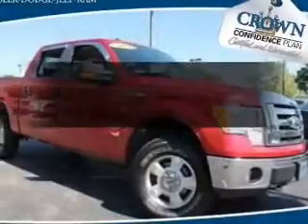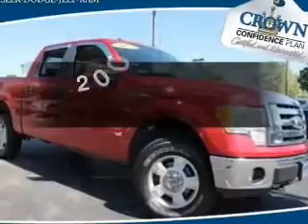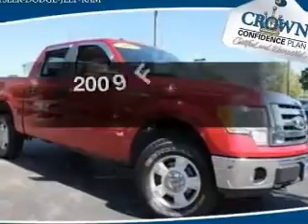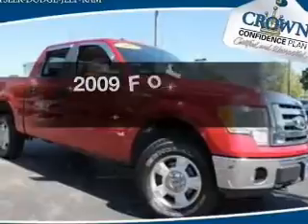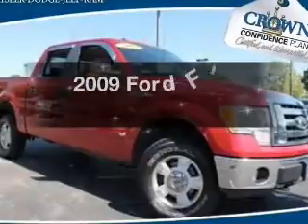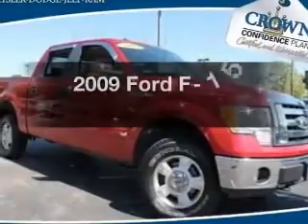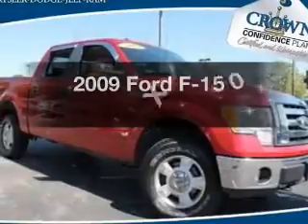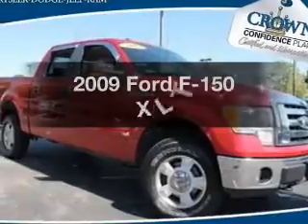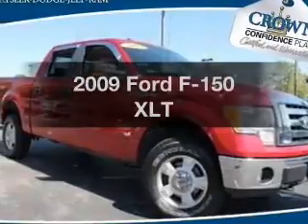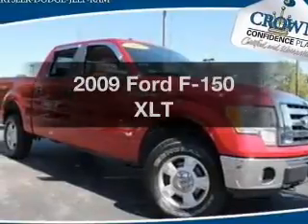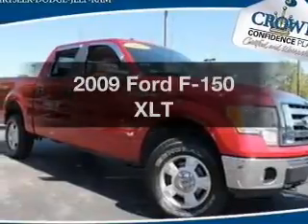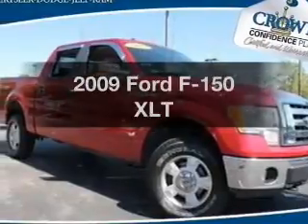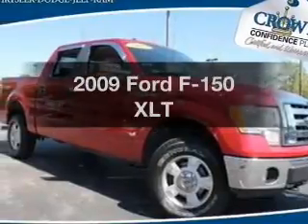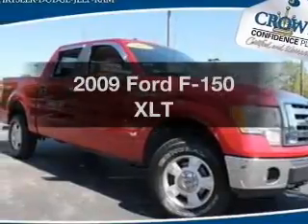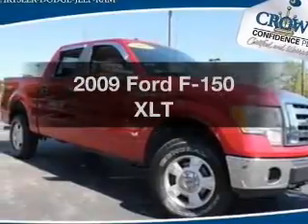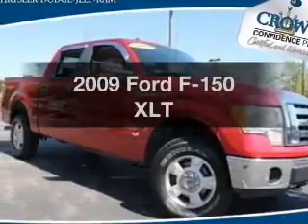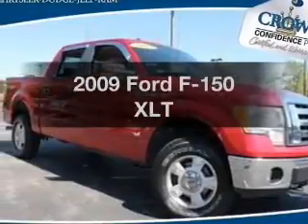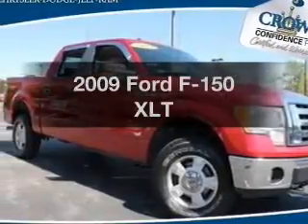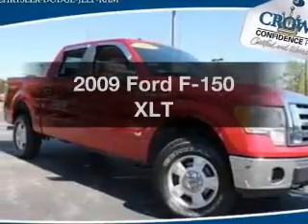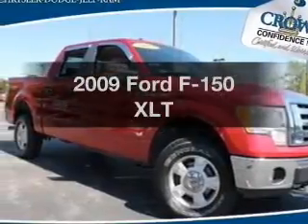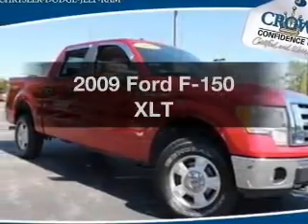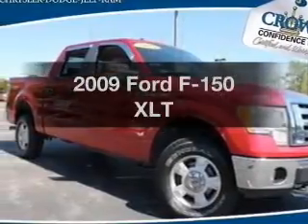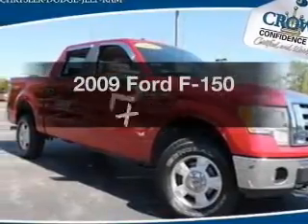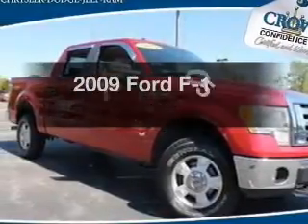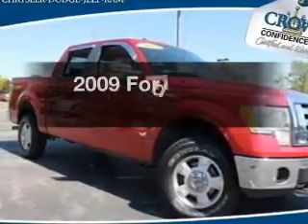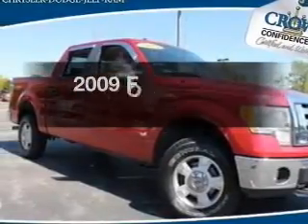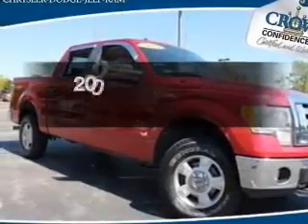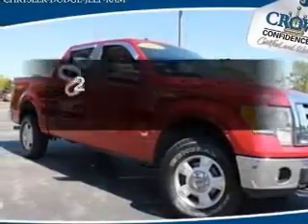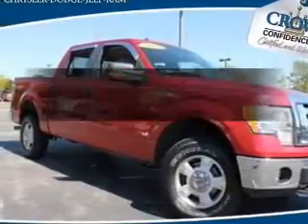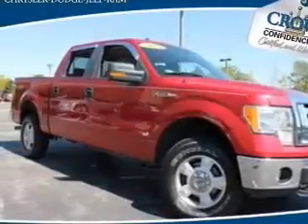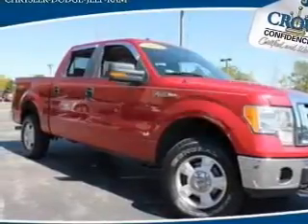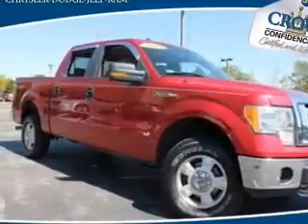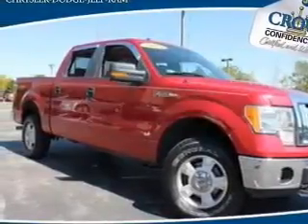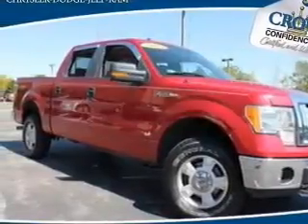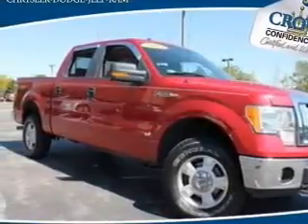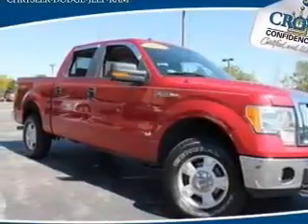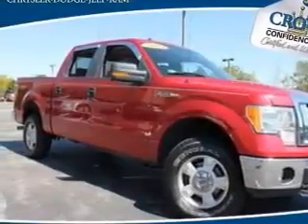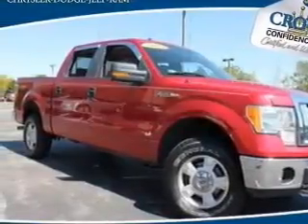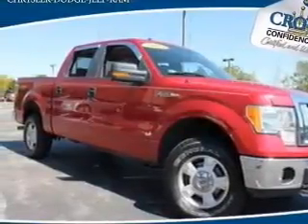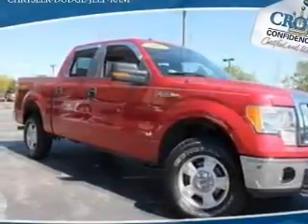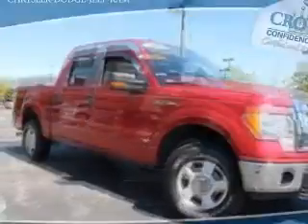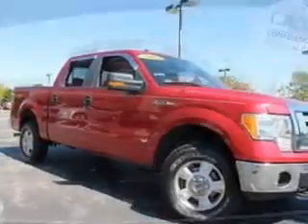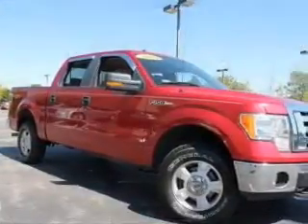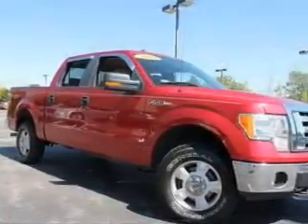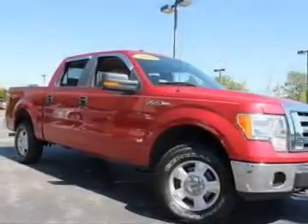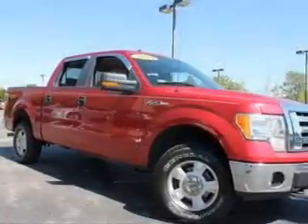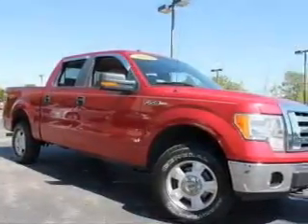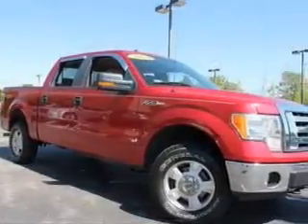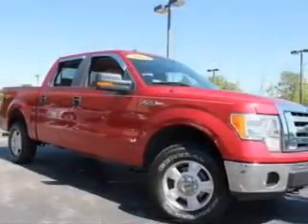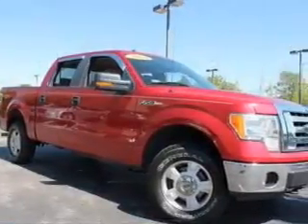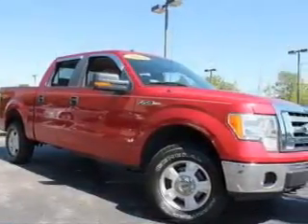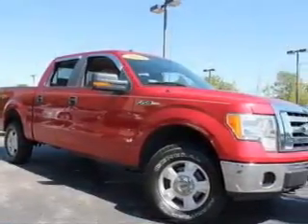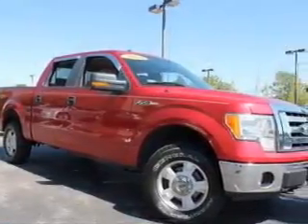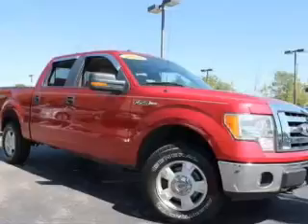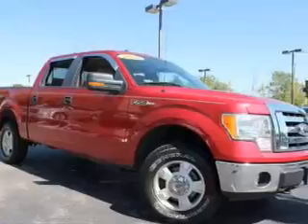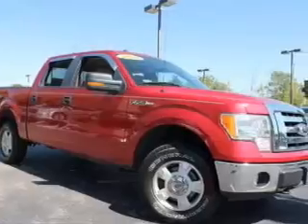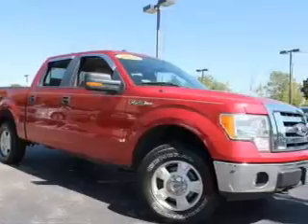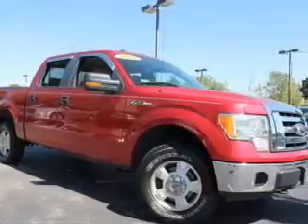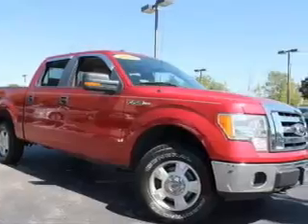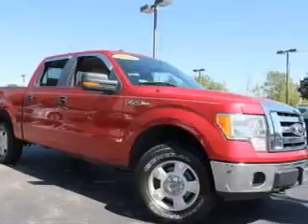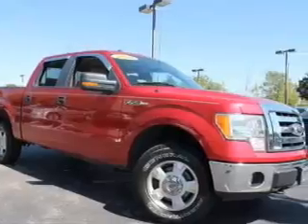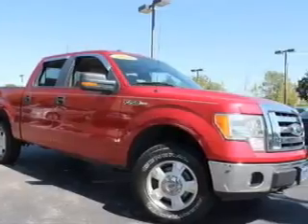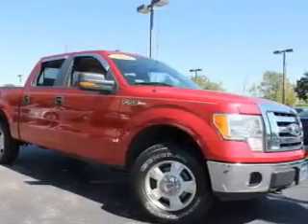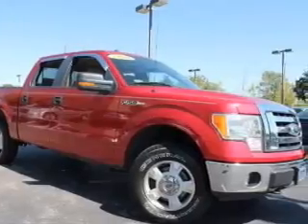Introducing the 2009 Ford F-150. Travel the roads in style and comfort in this great vehicle.